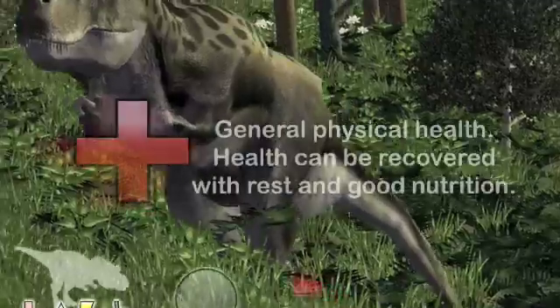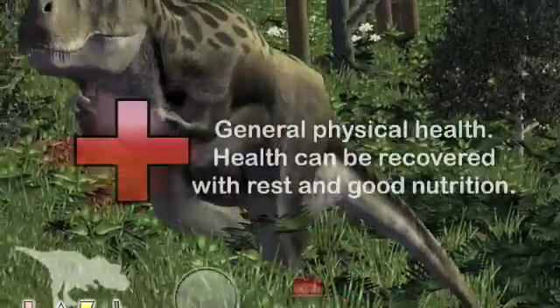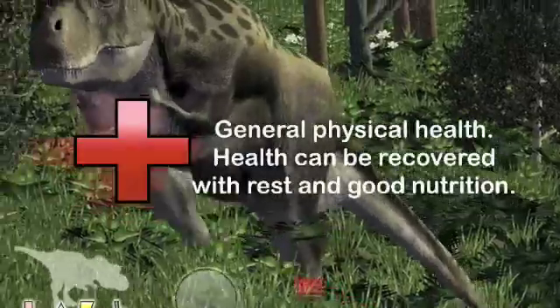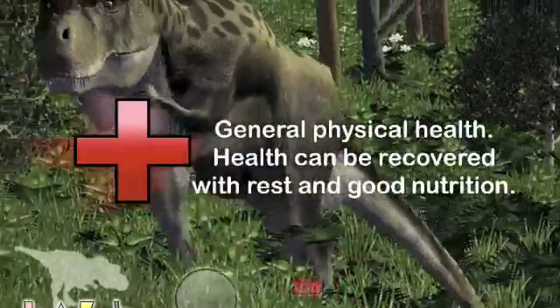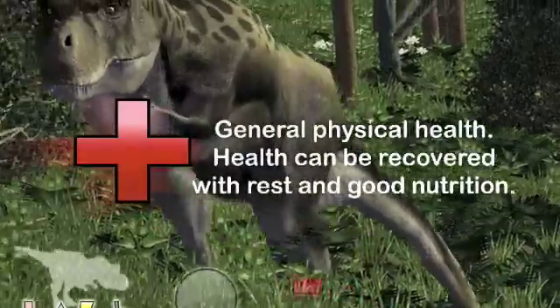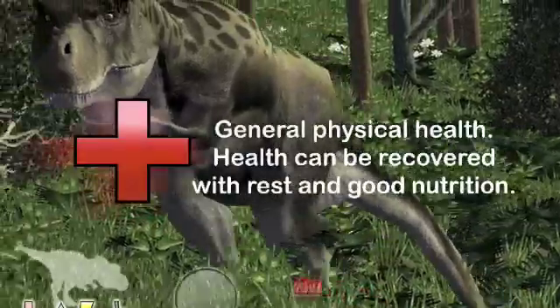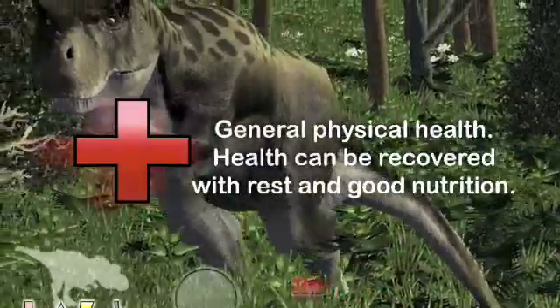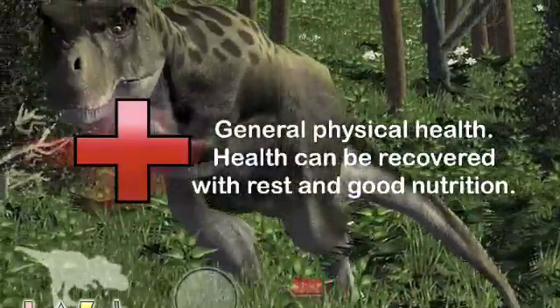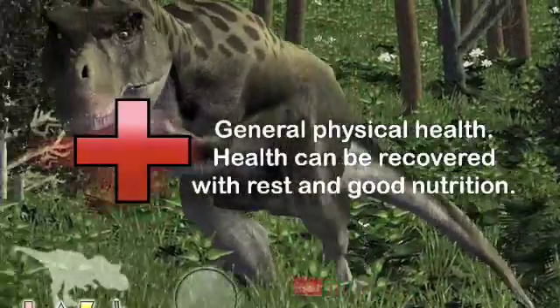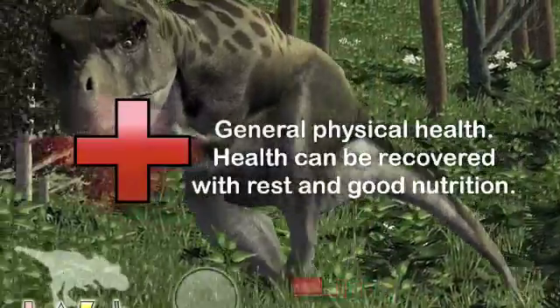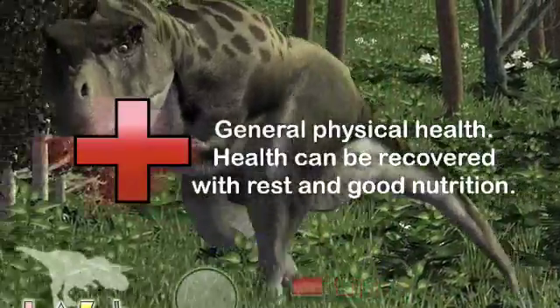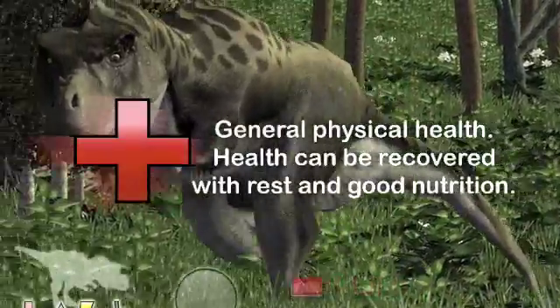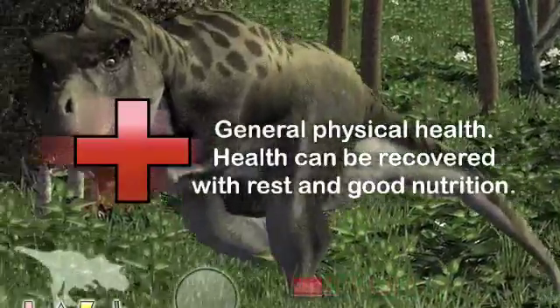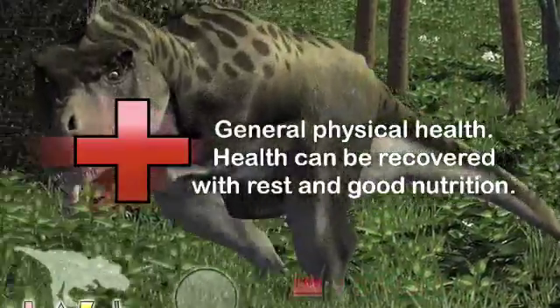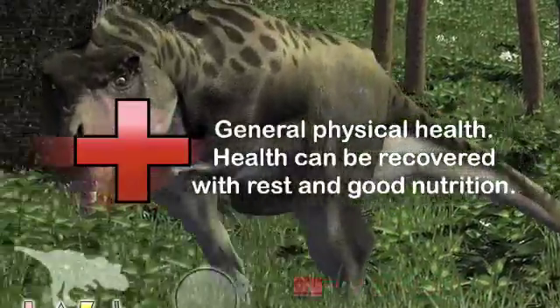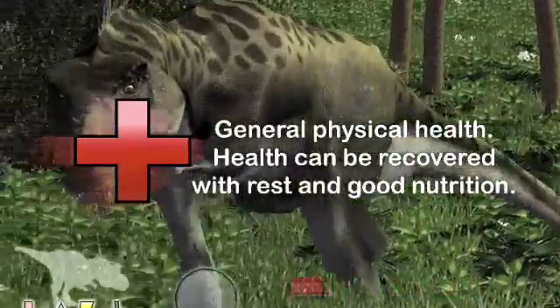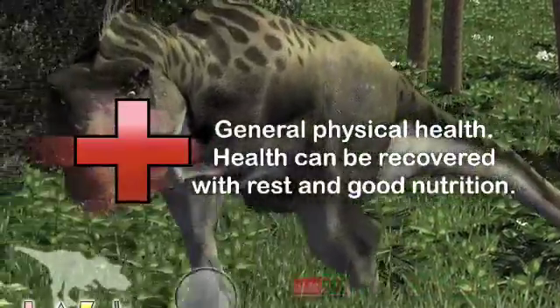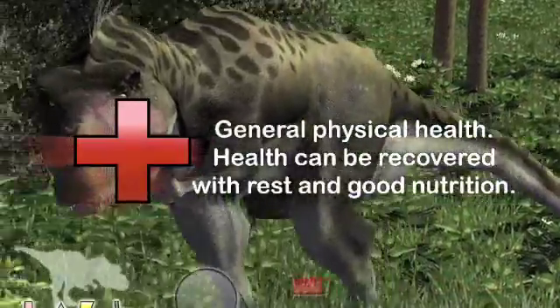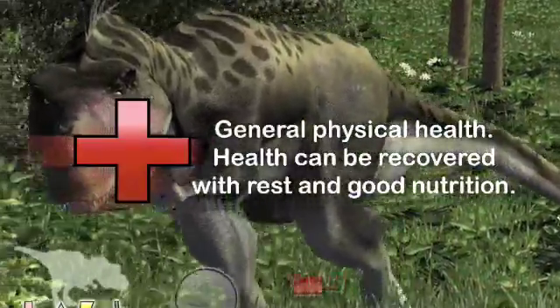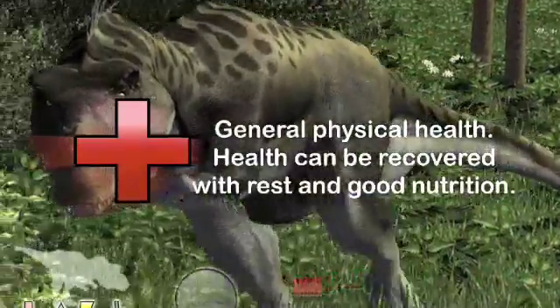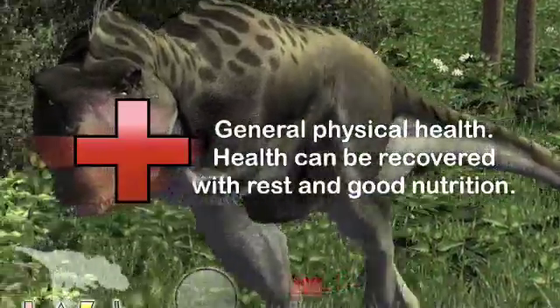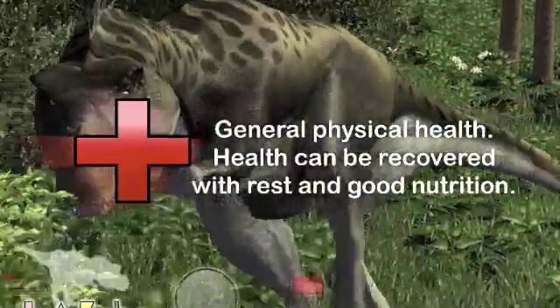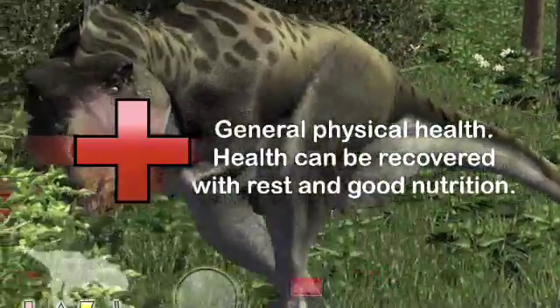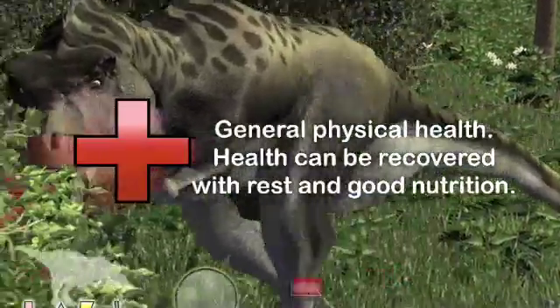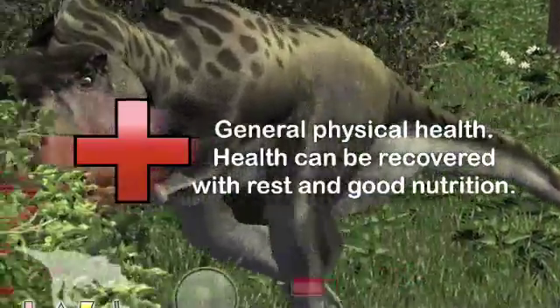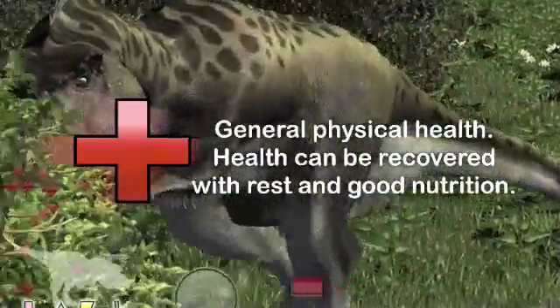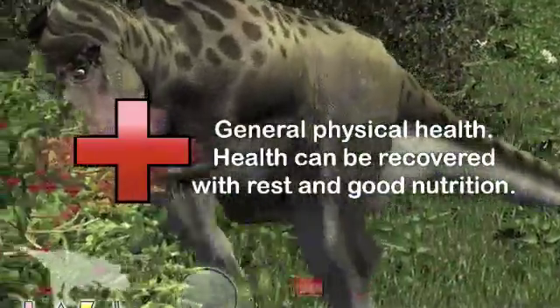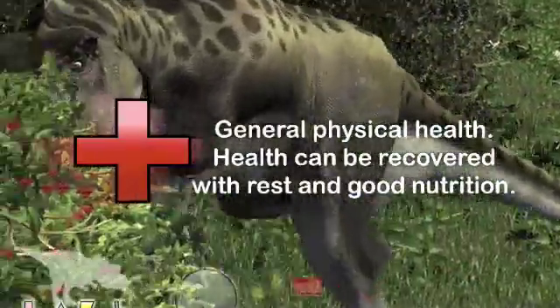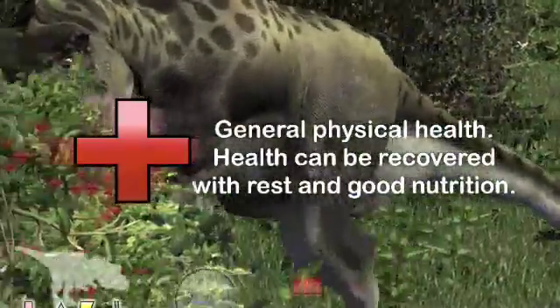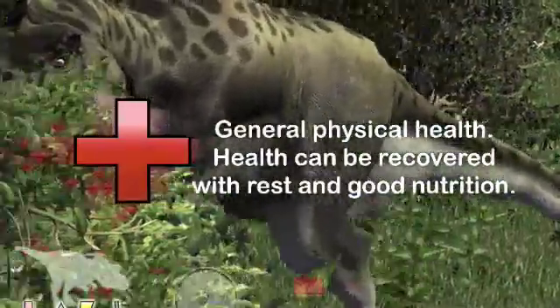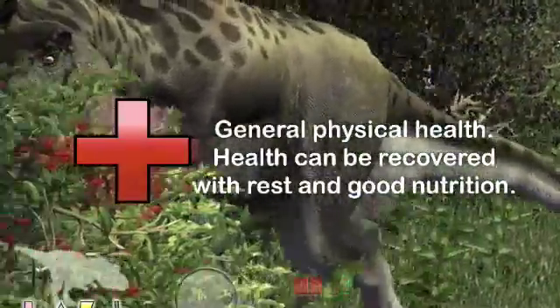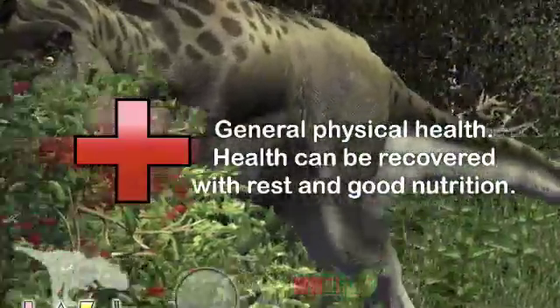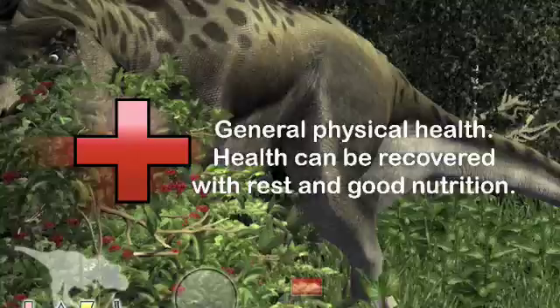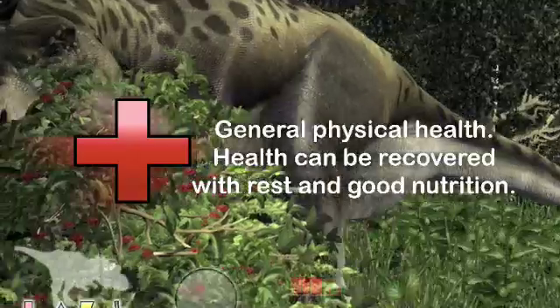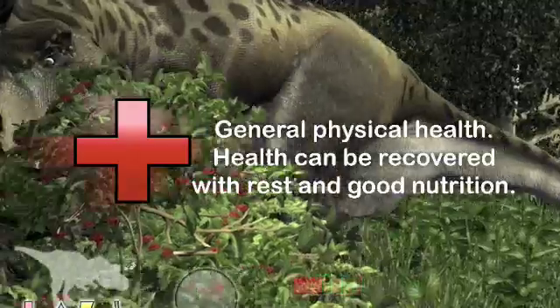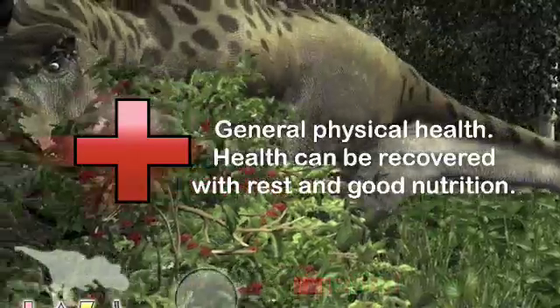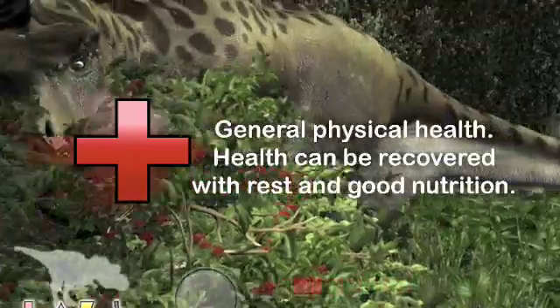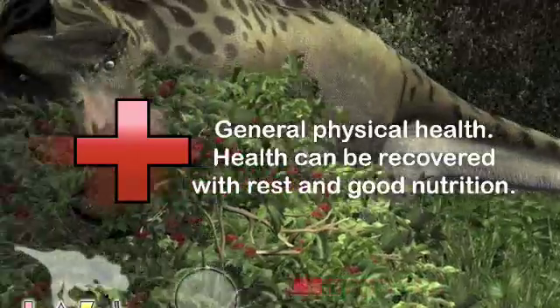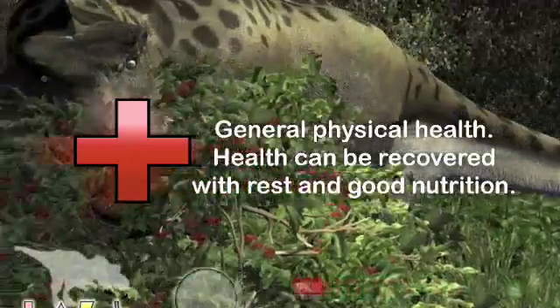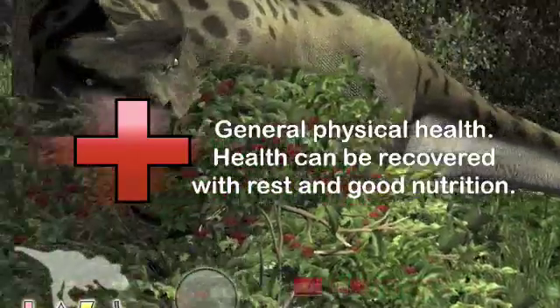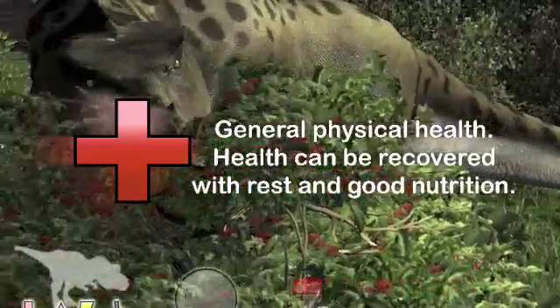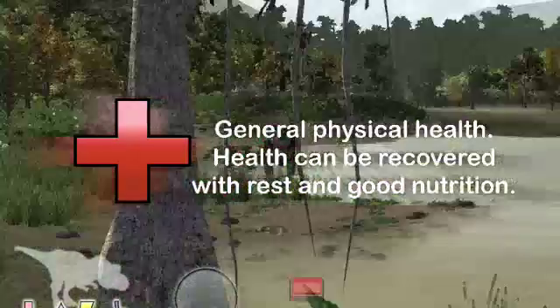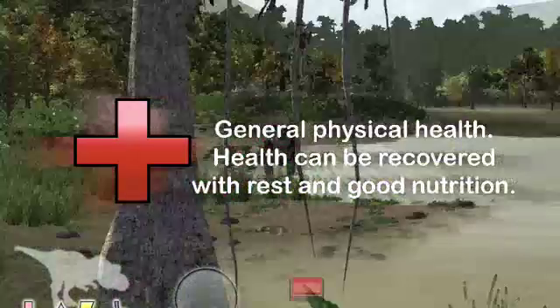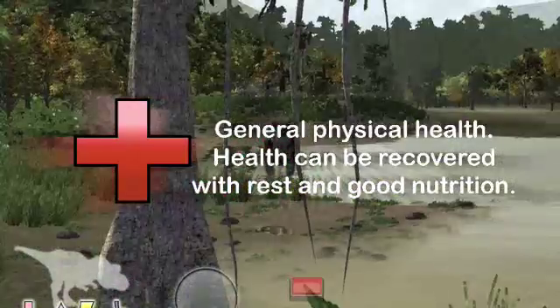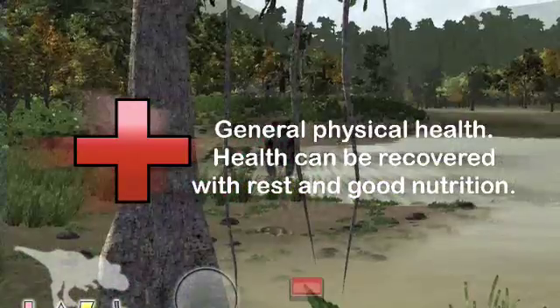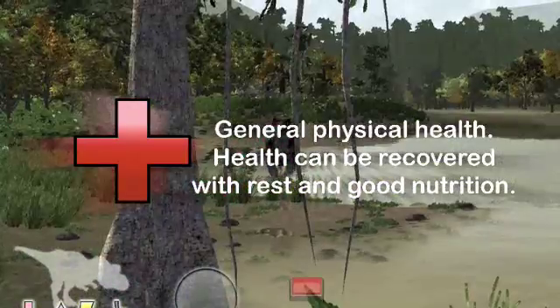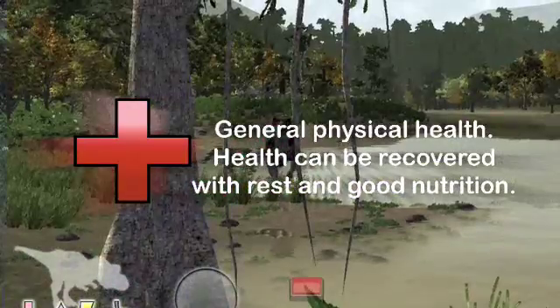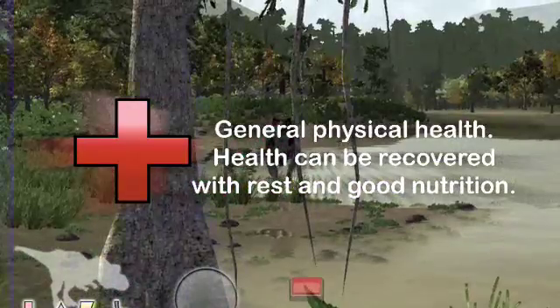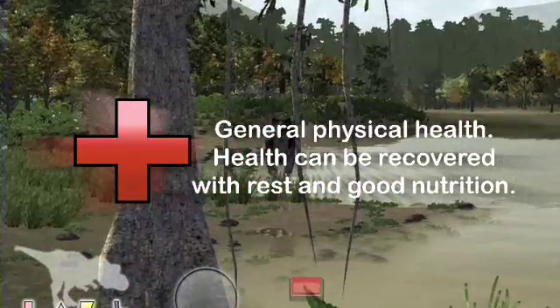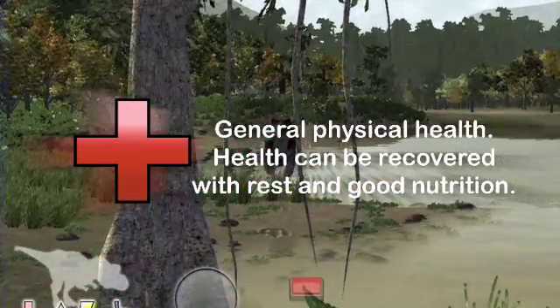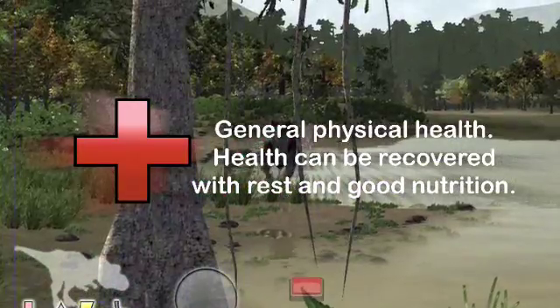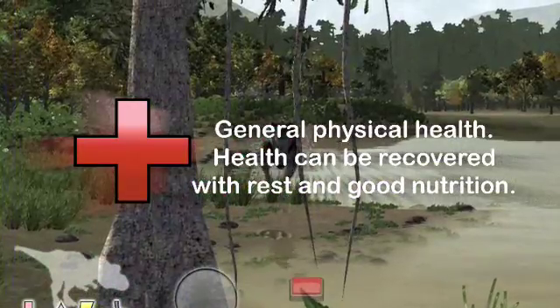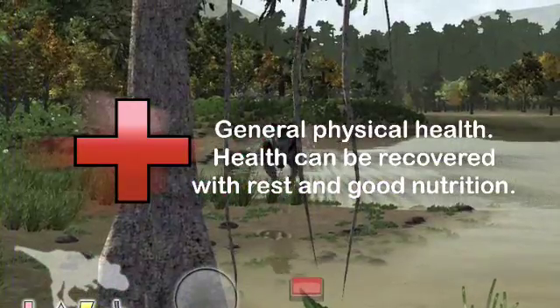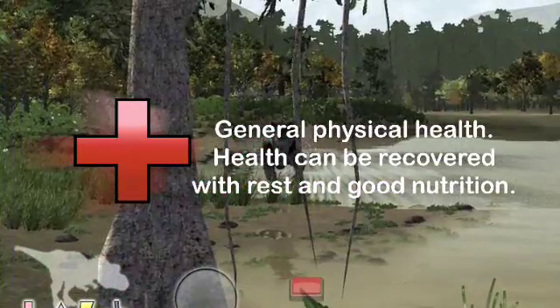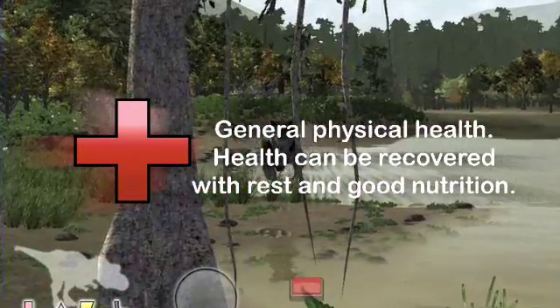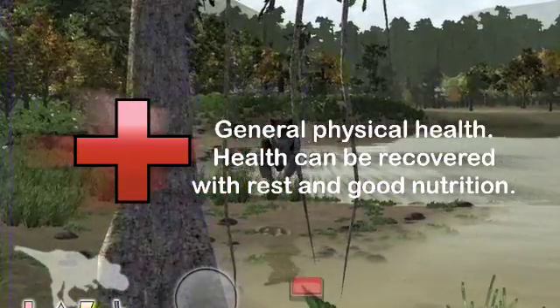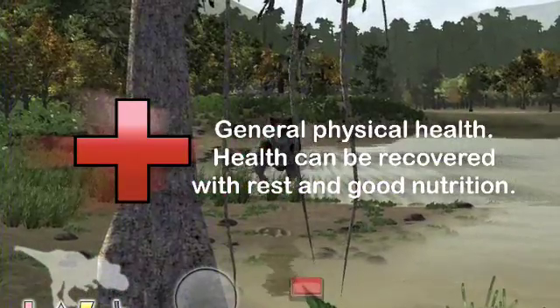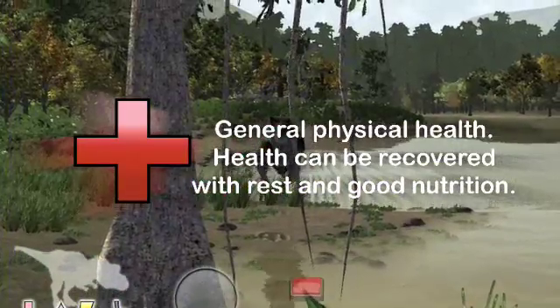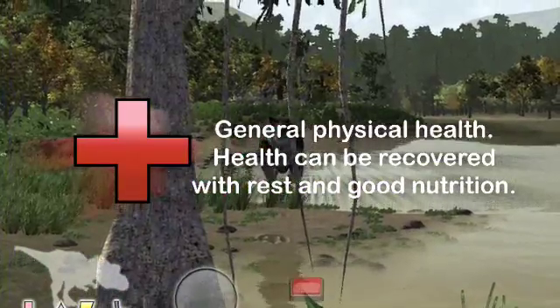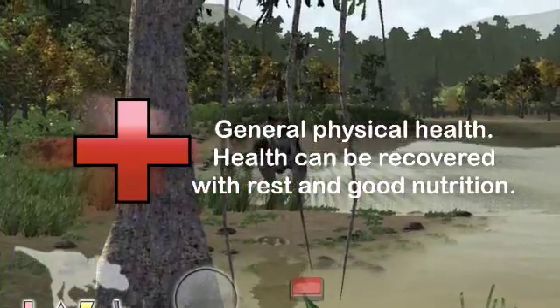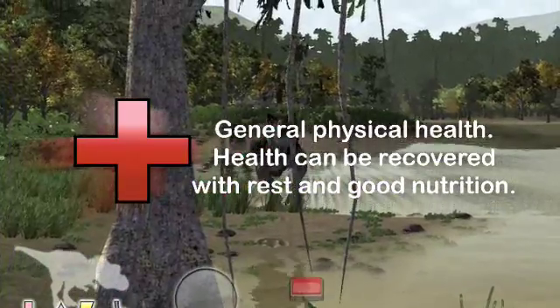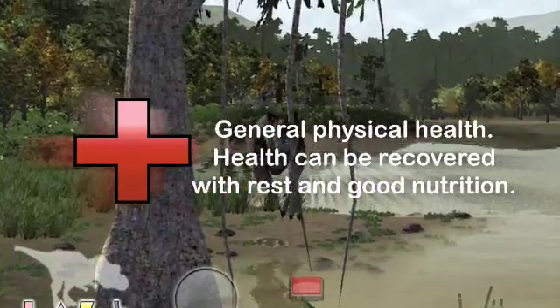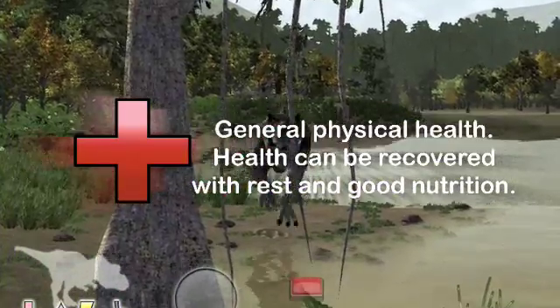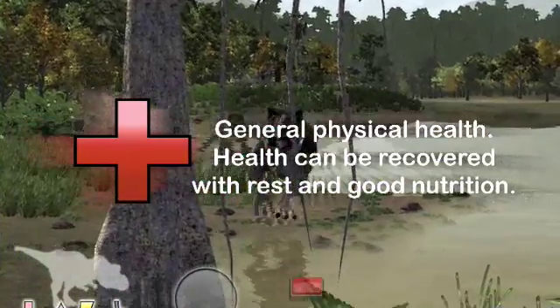This indicator tells you the general physical health of your dinosaur. Health can only be recovered with rest and good nutrition.